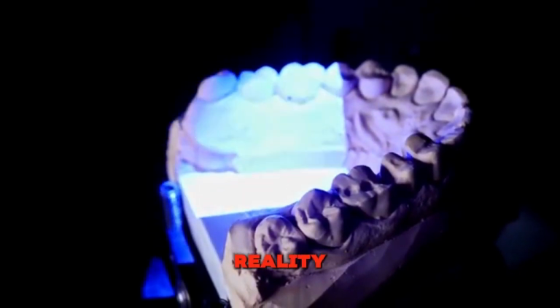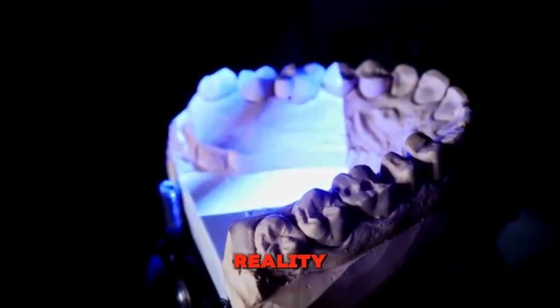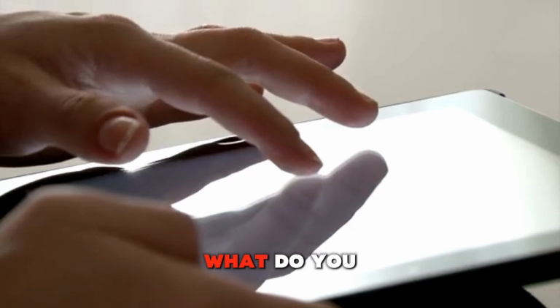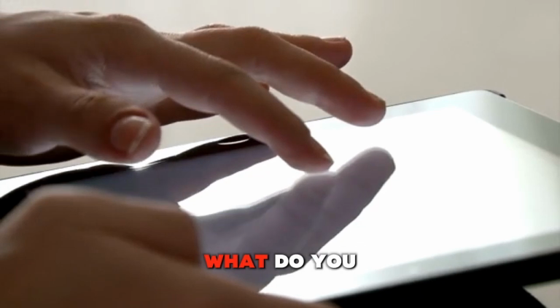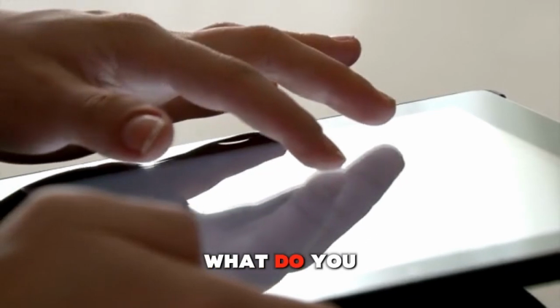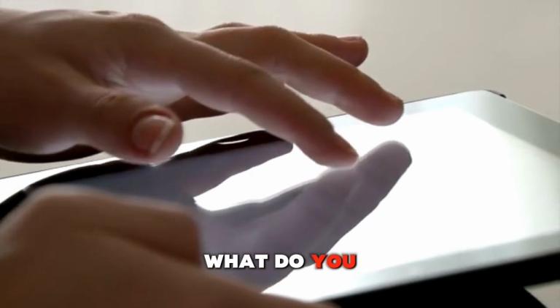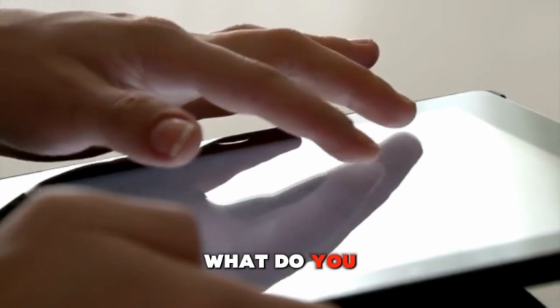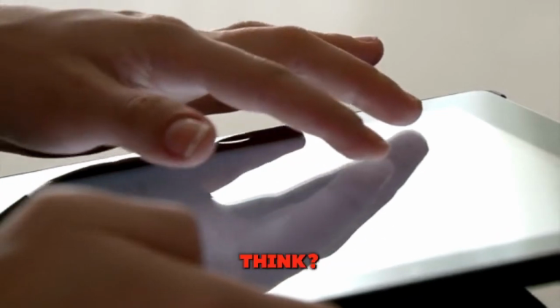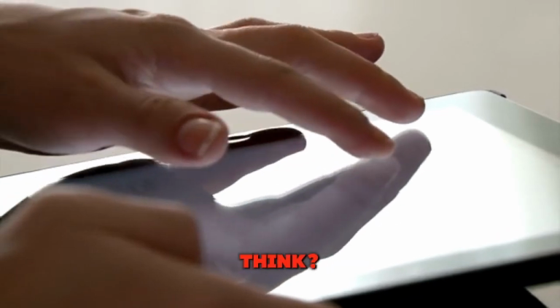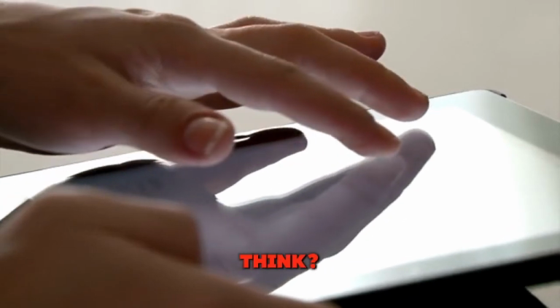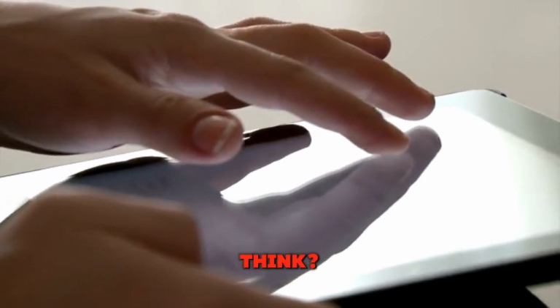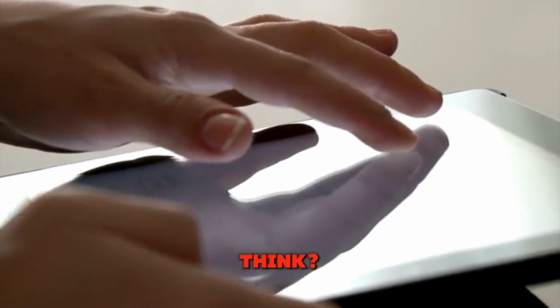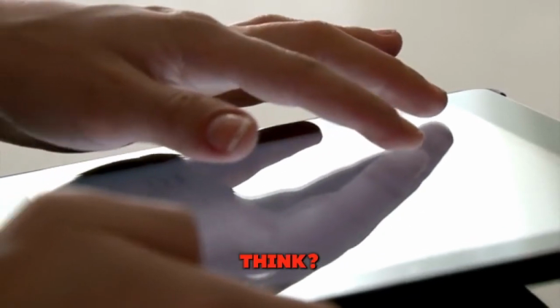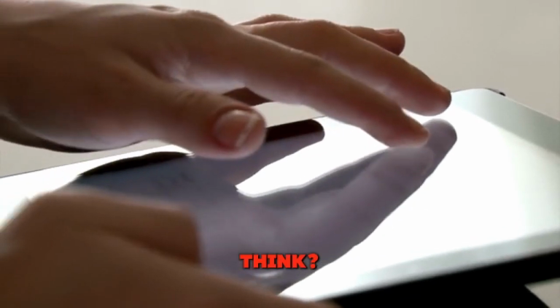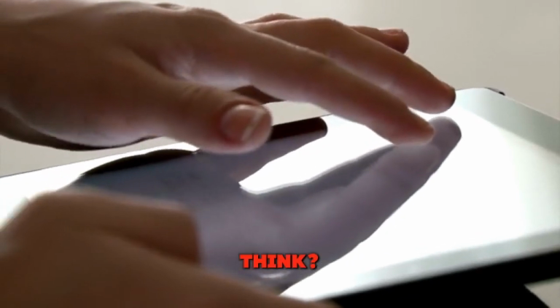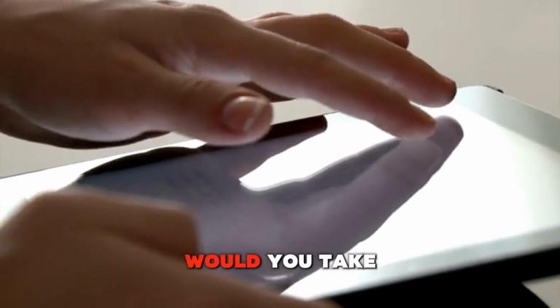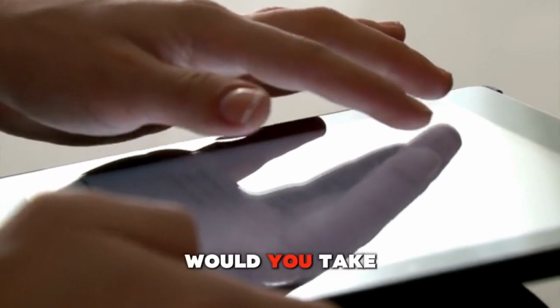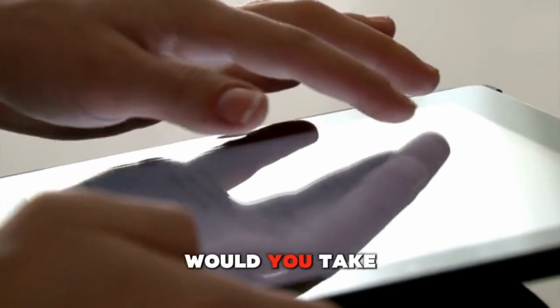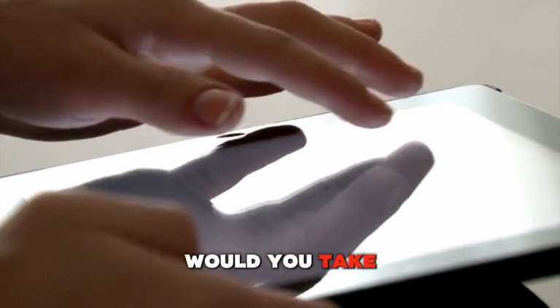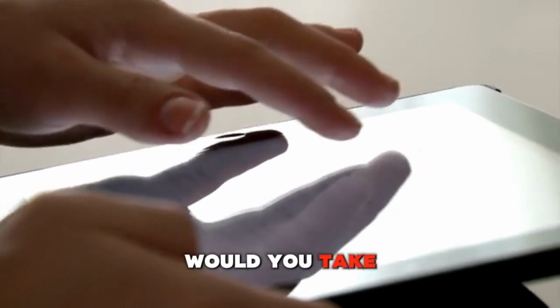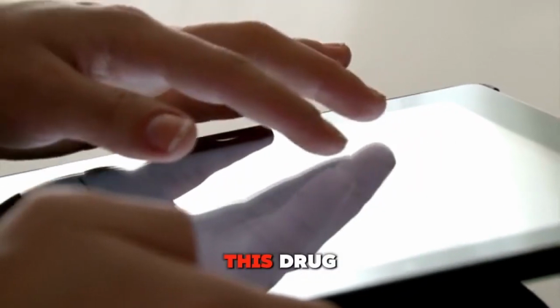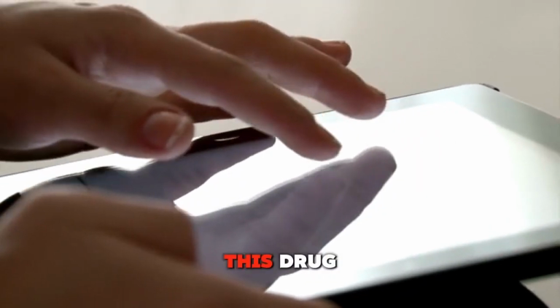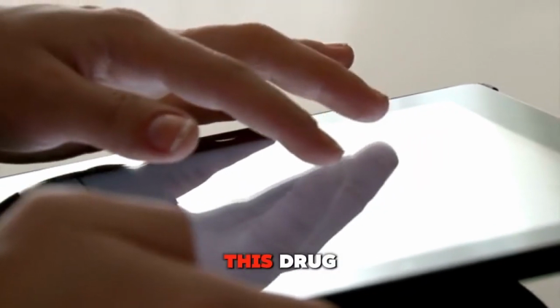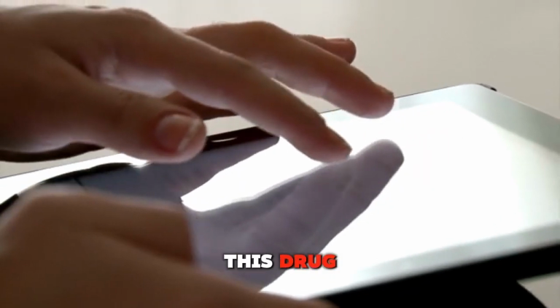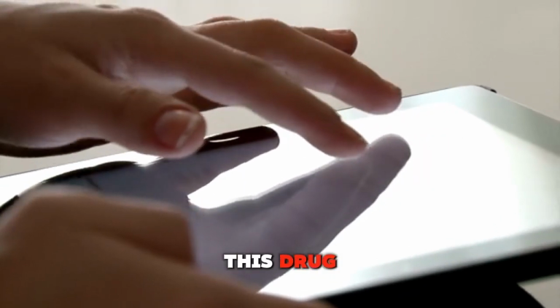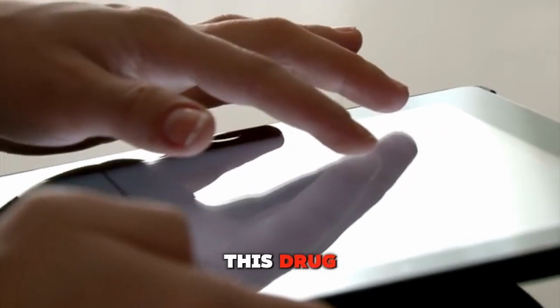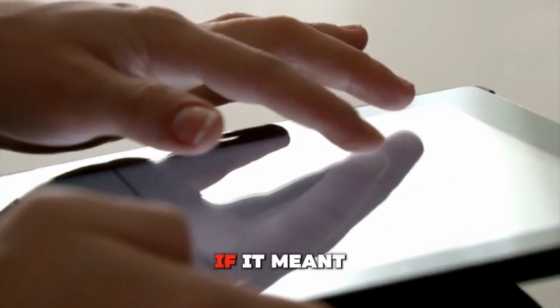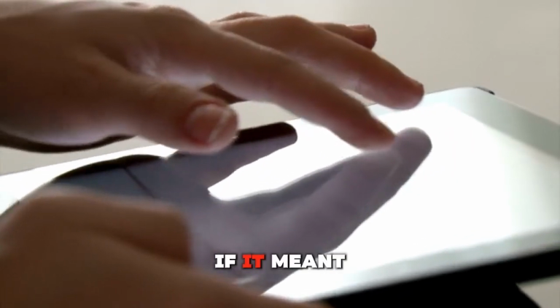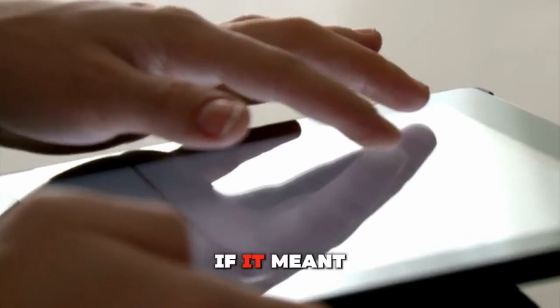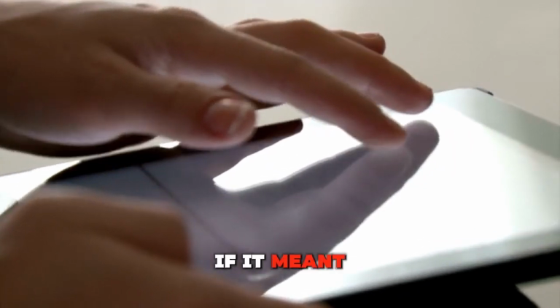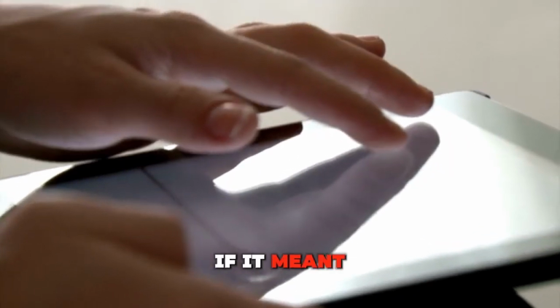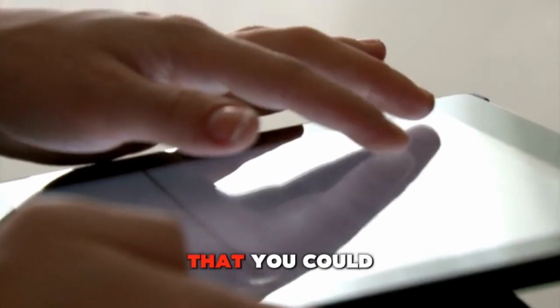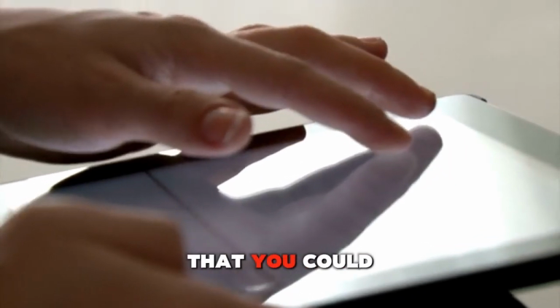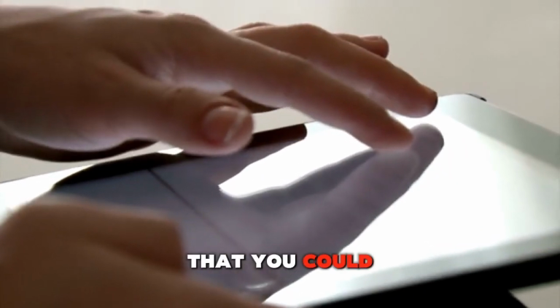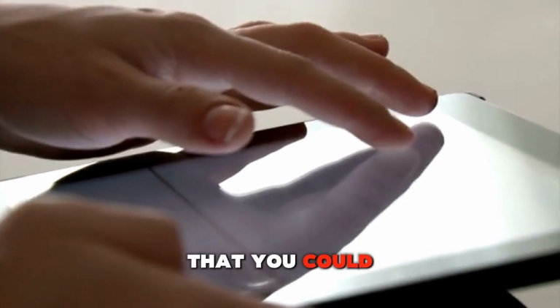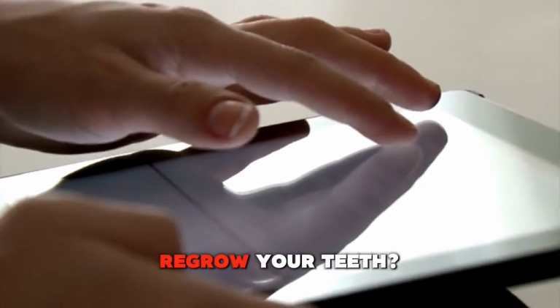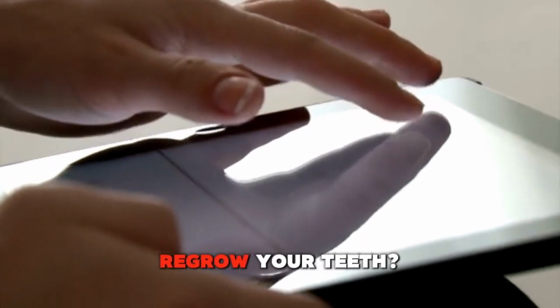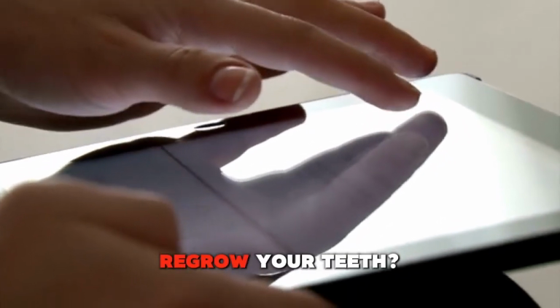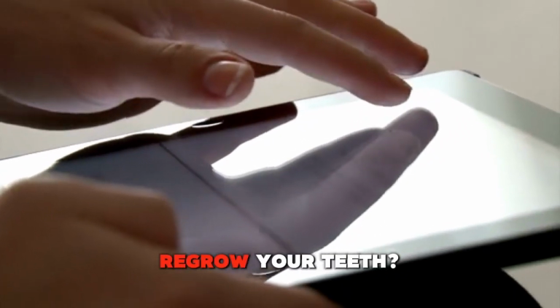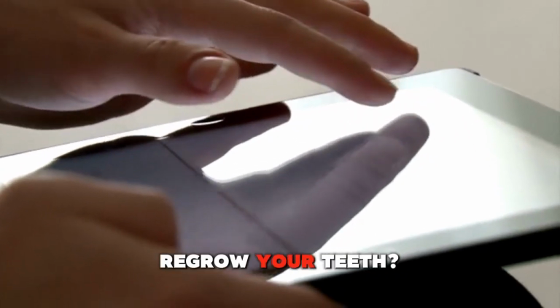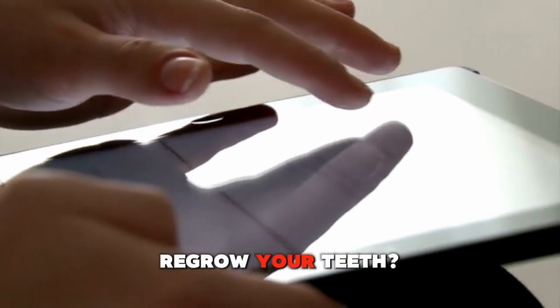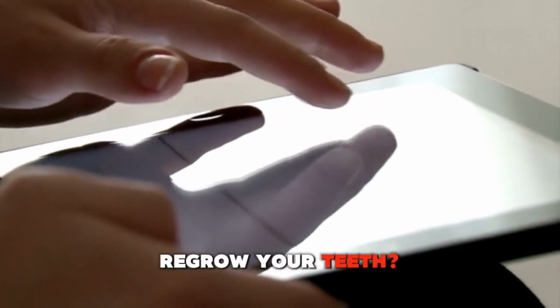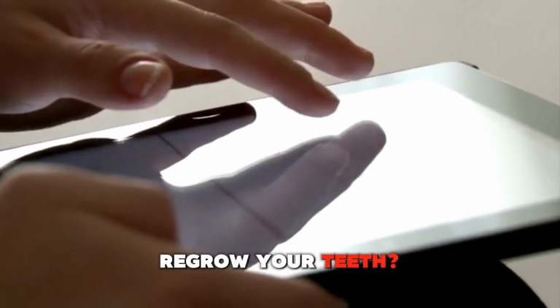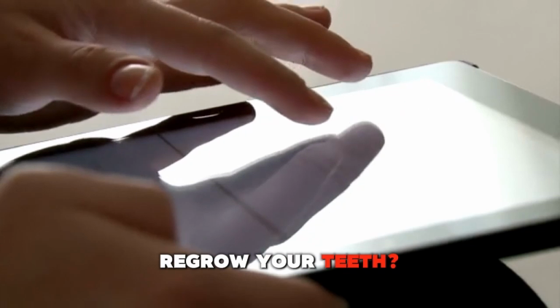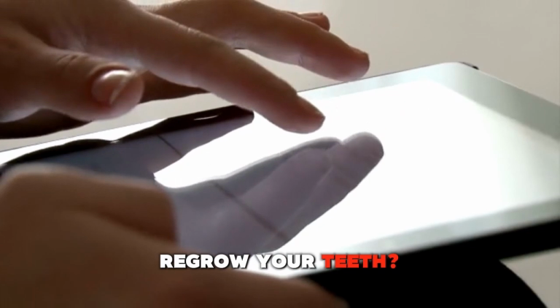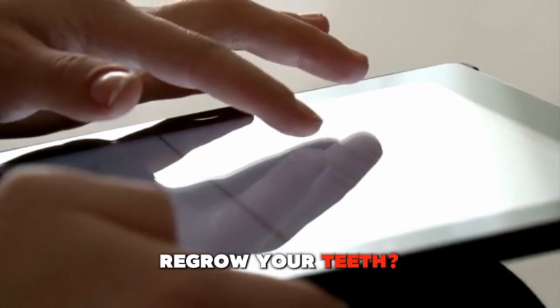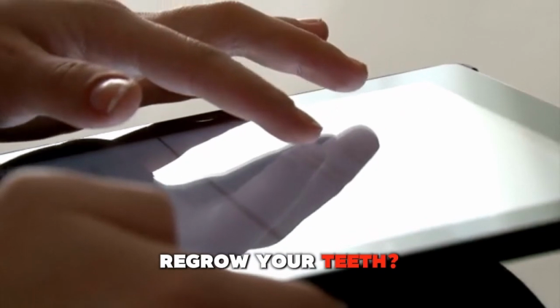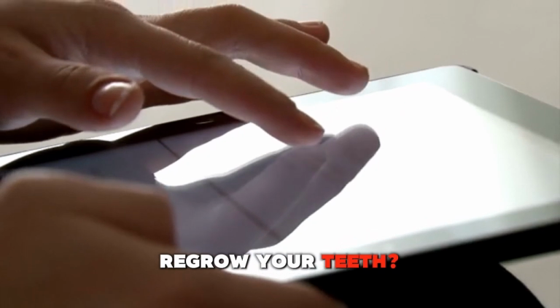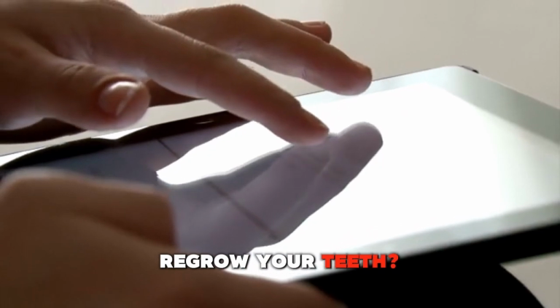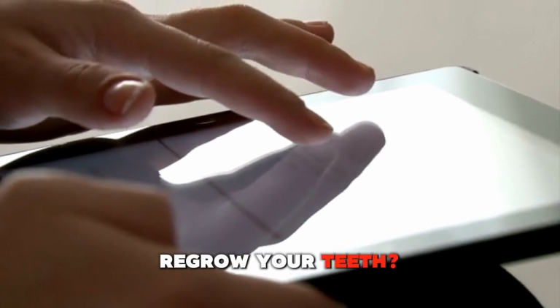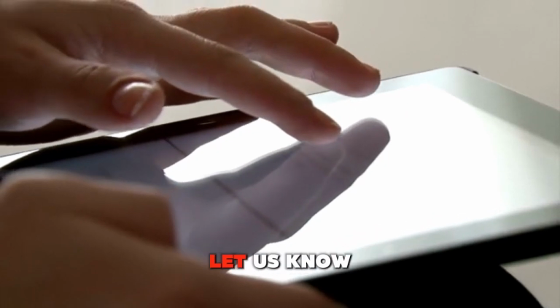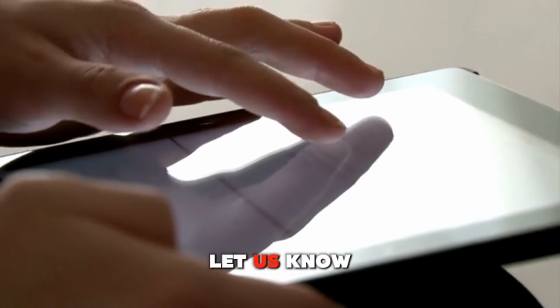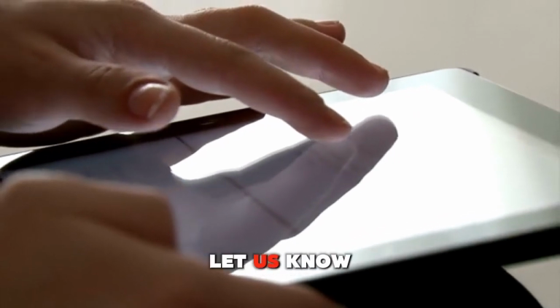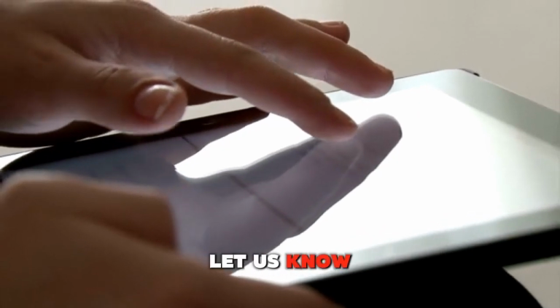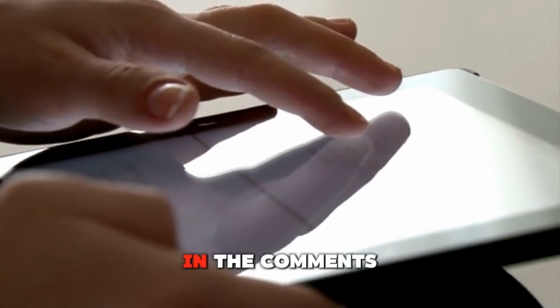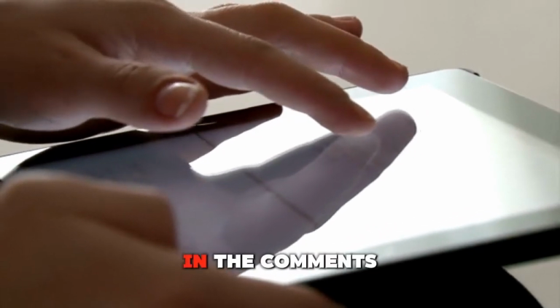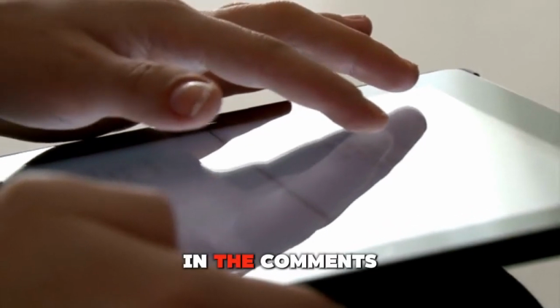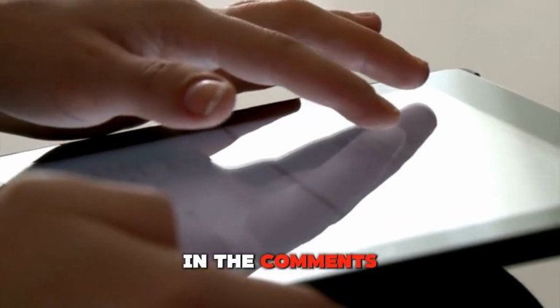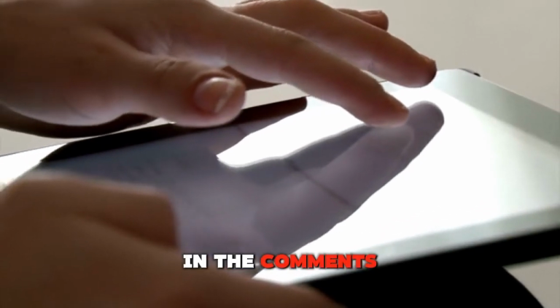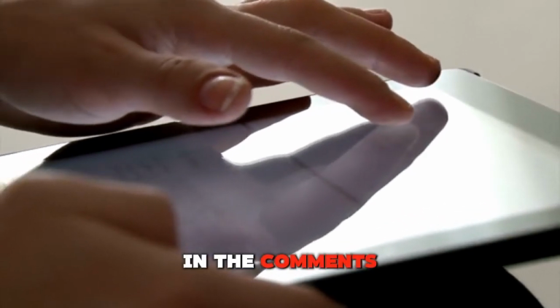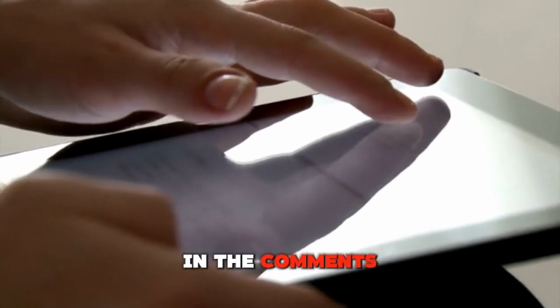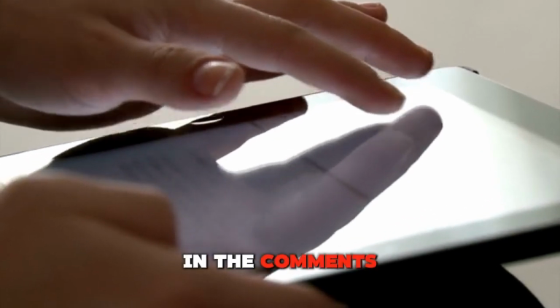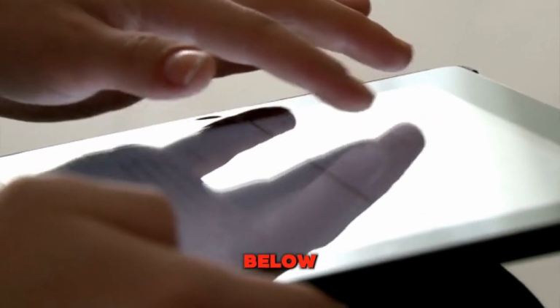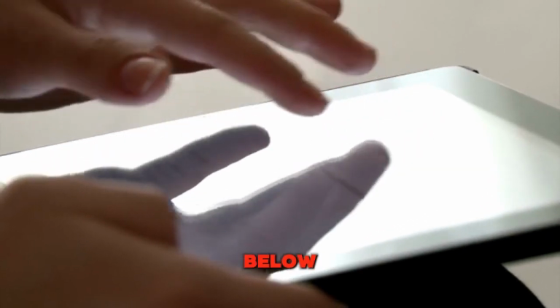What do you think? Would you take this drug if it meant that you could regrow your teeth? Let us know in the comments below.